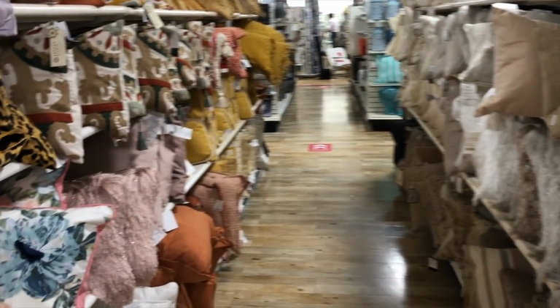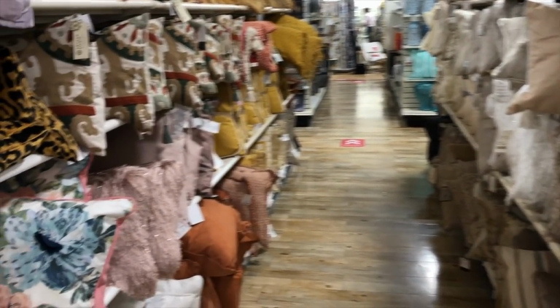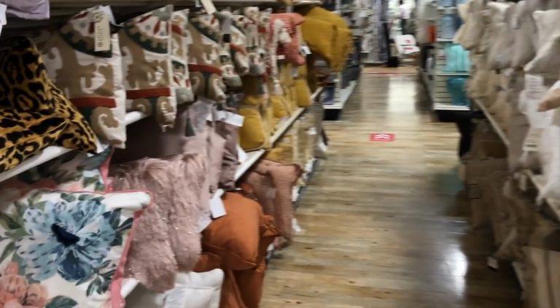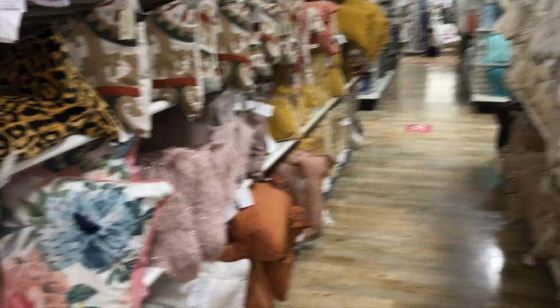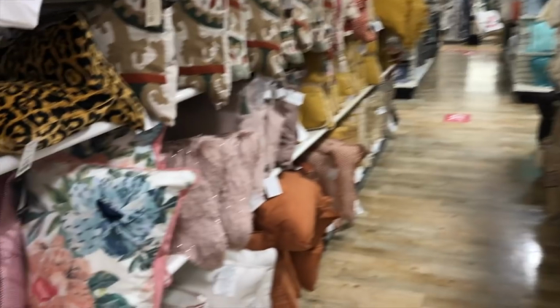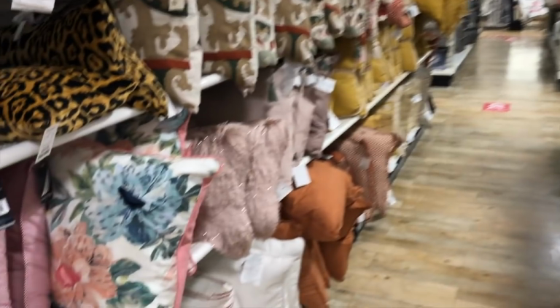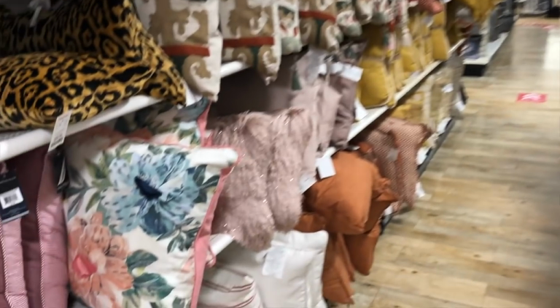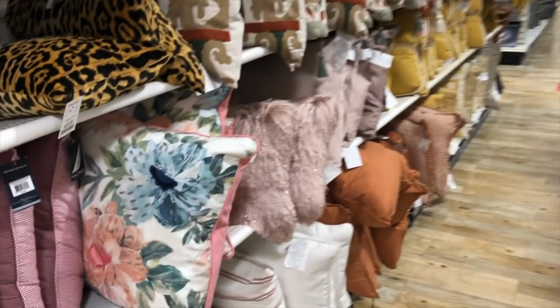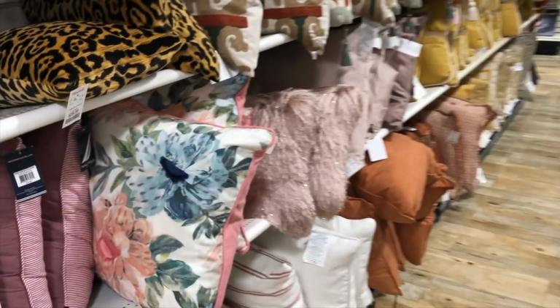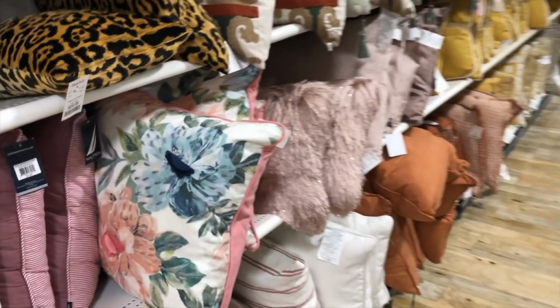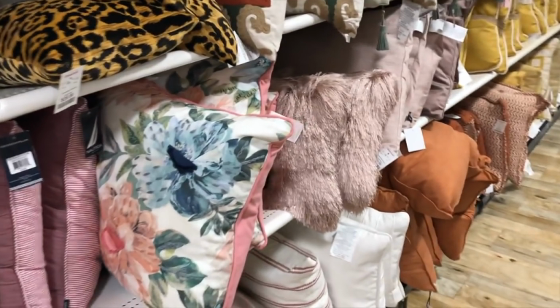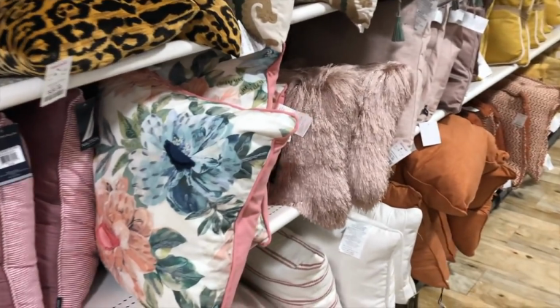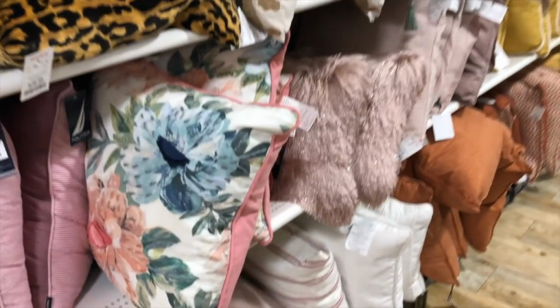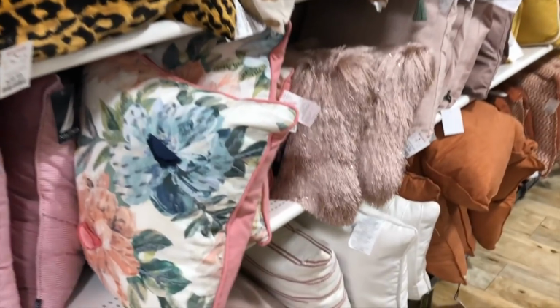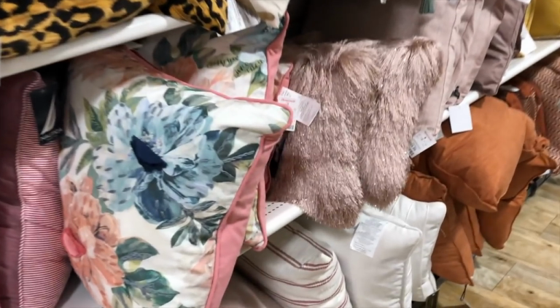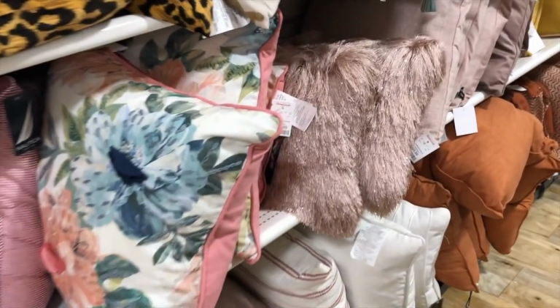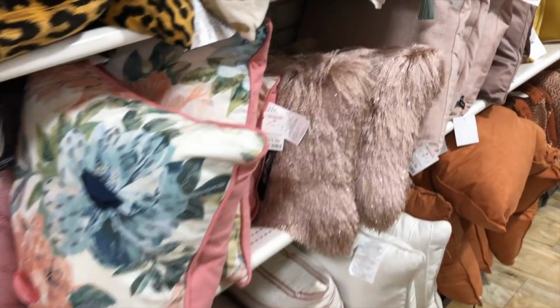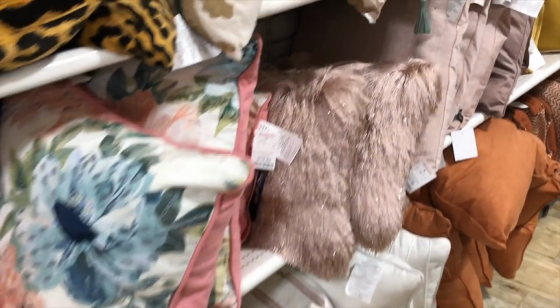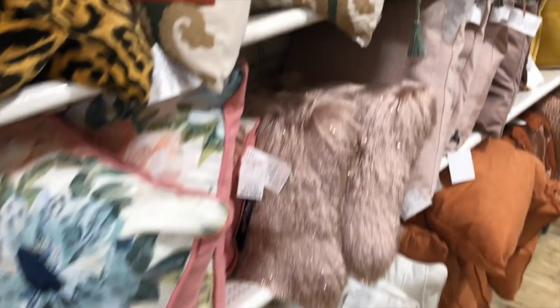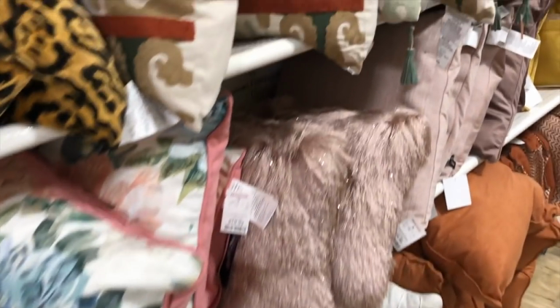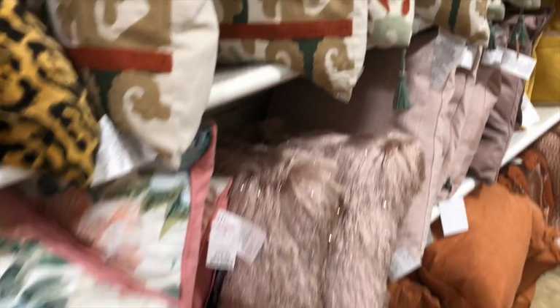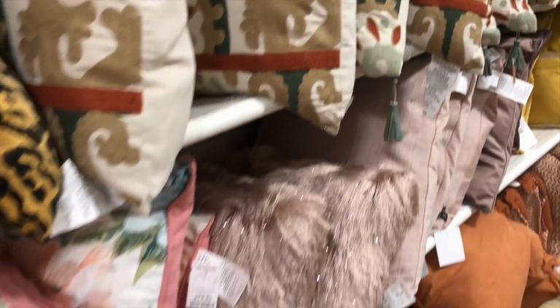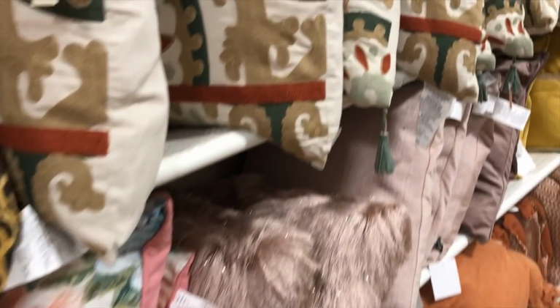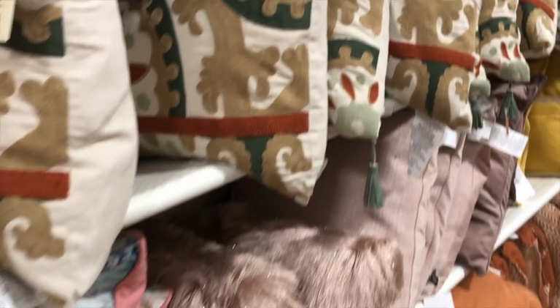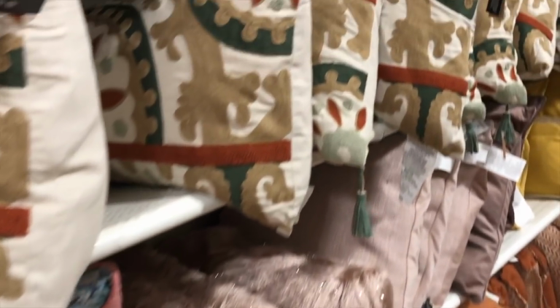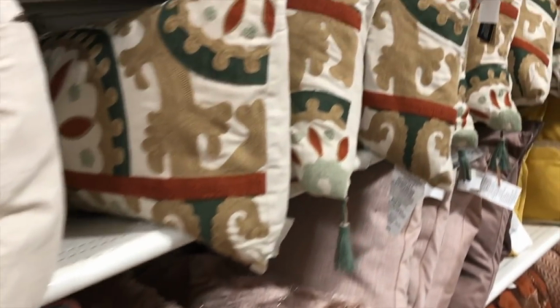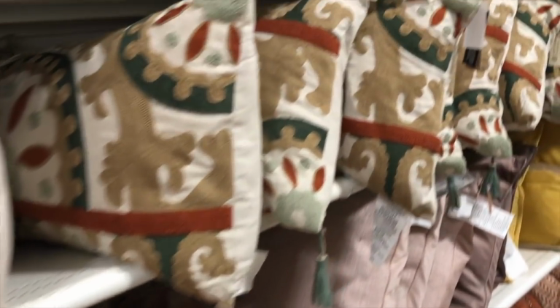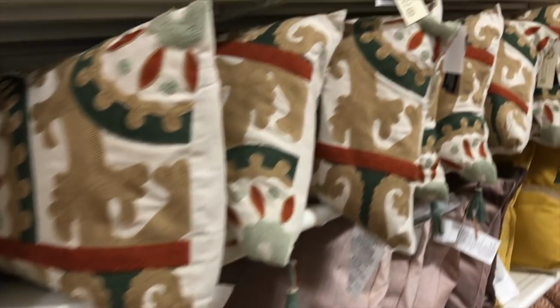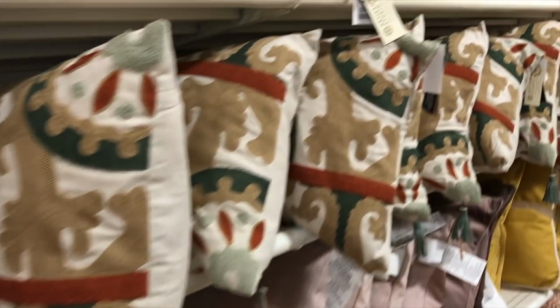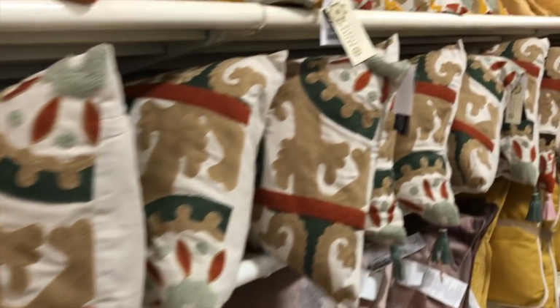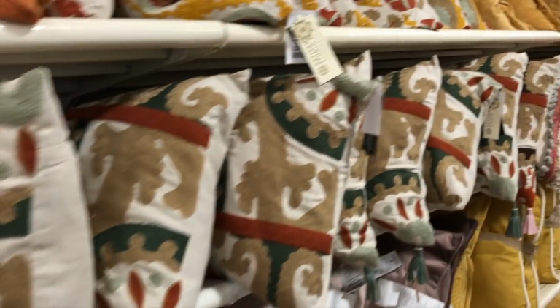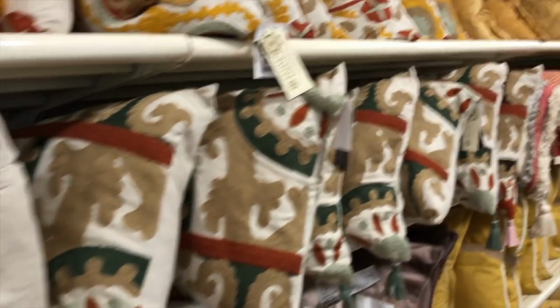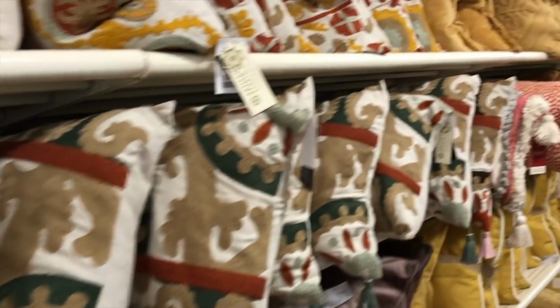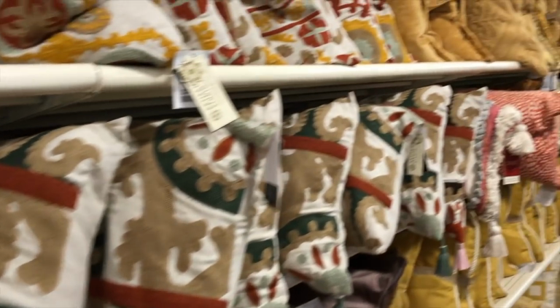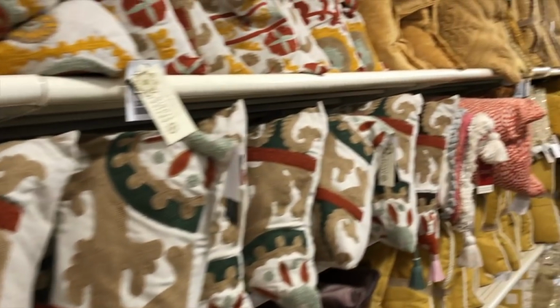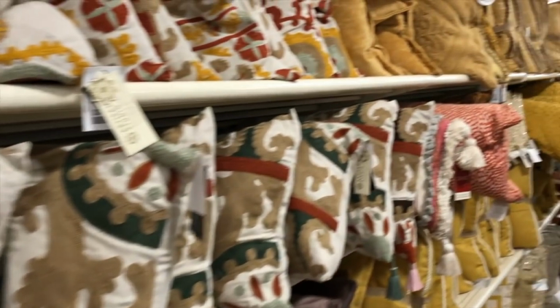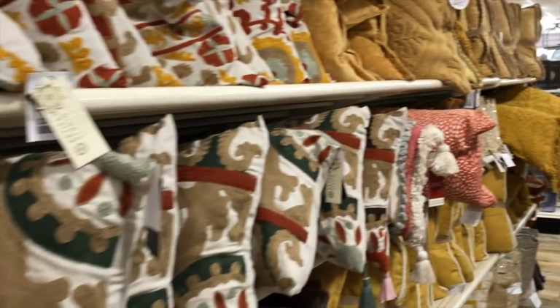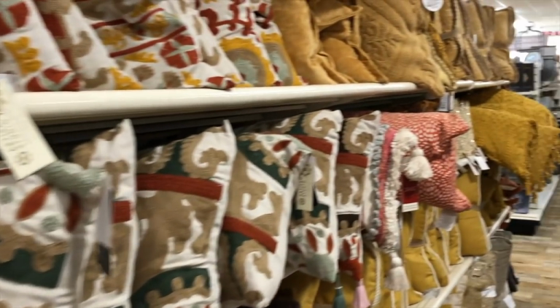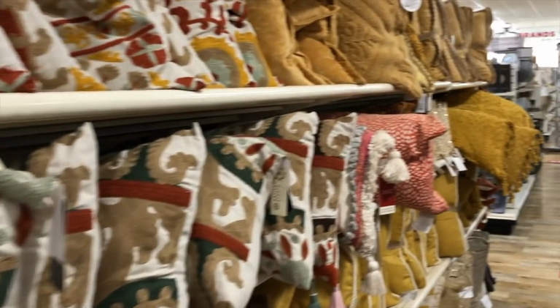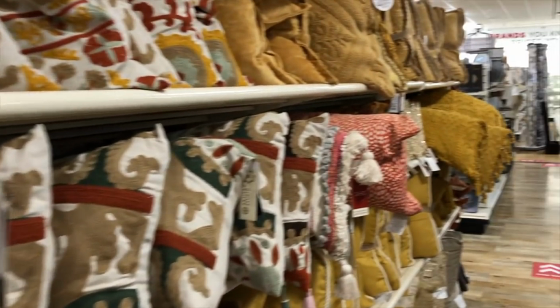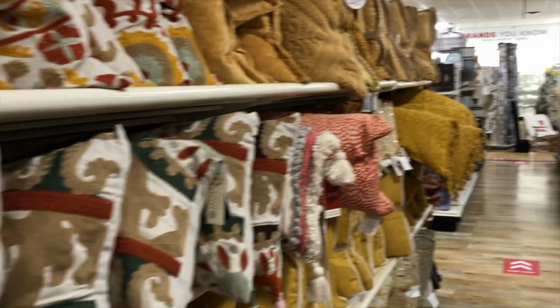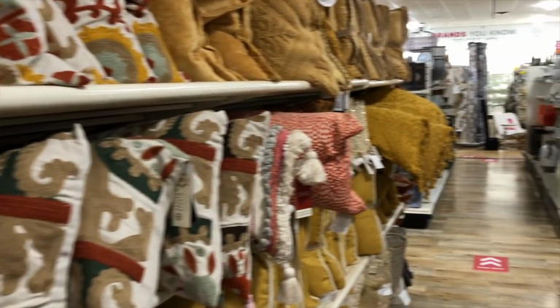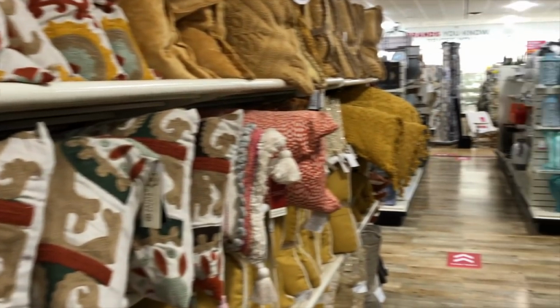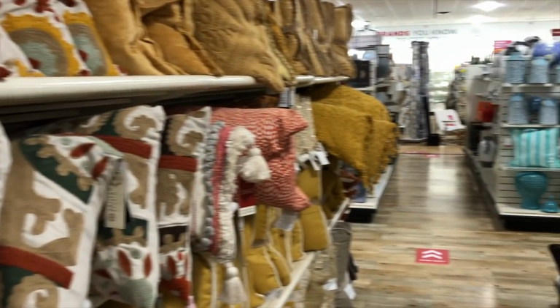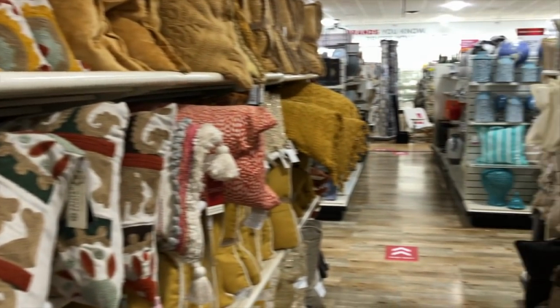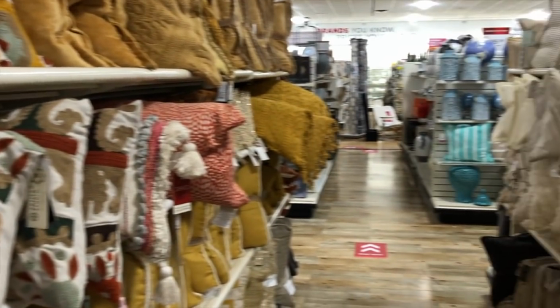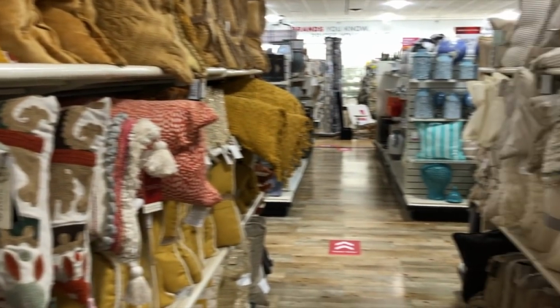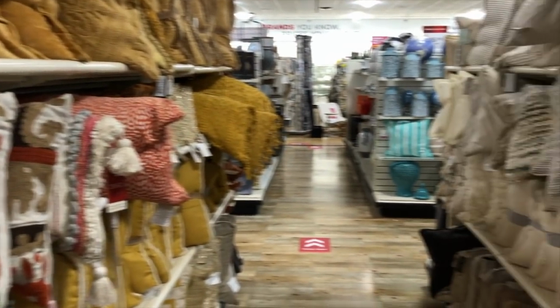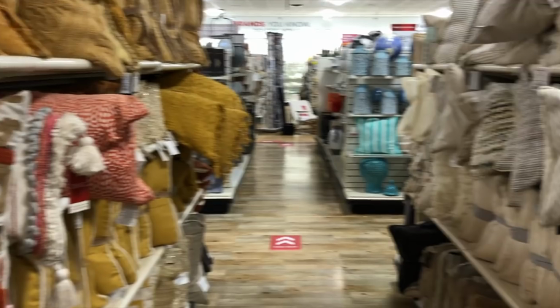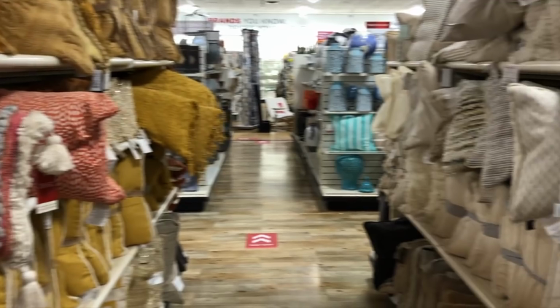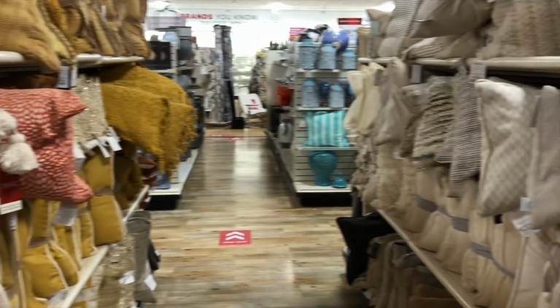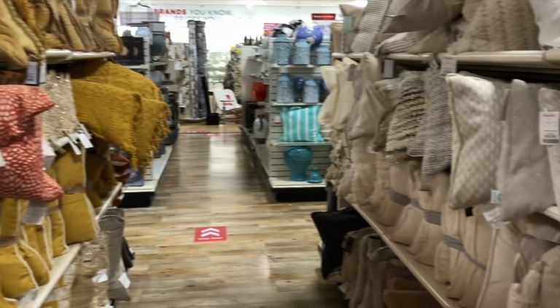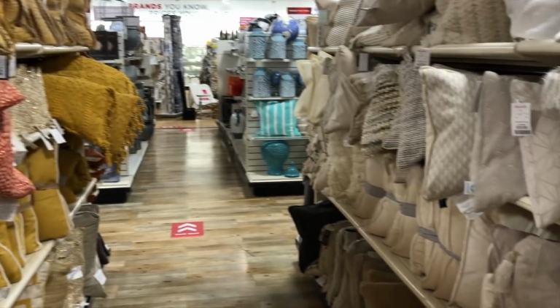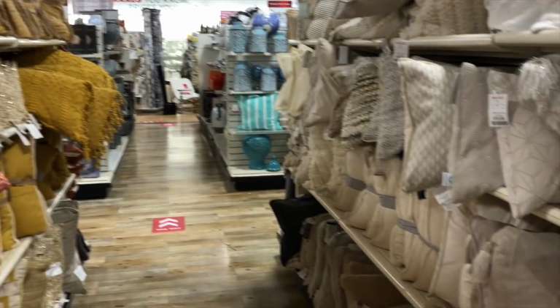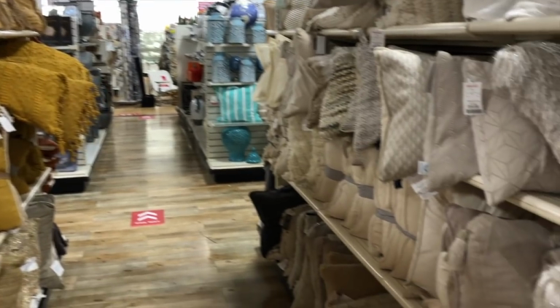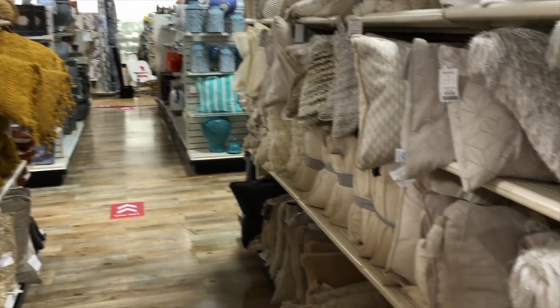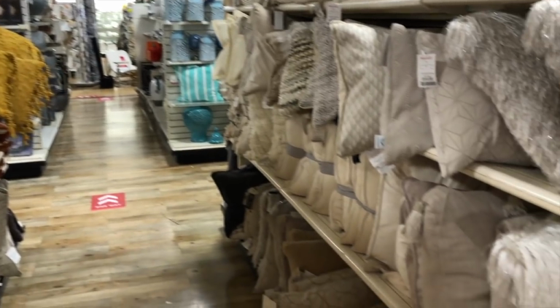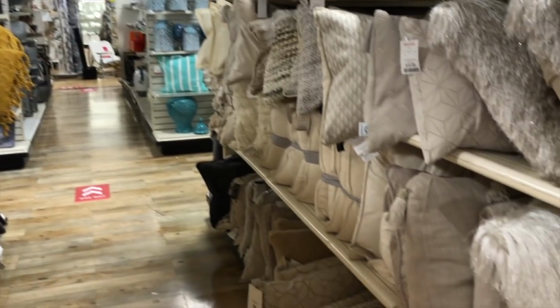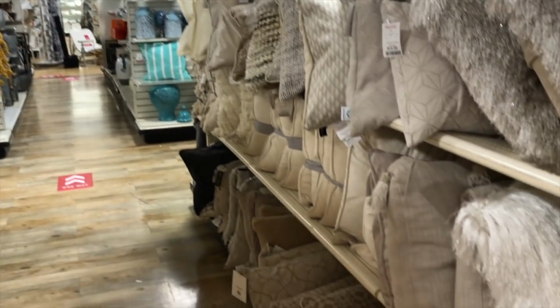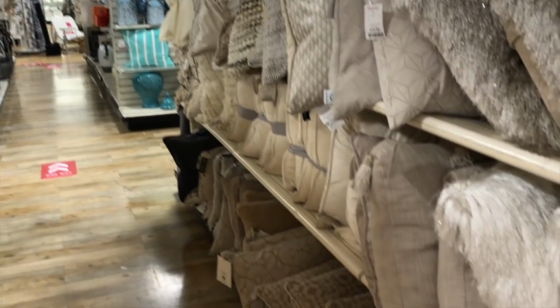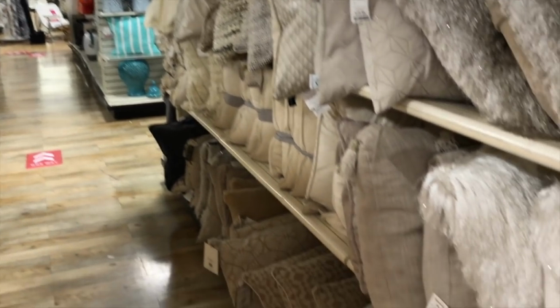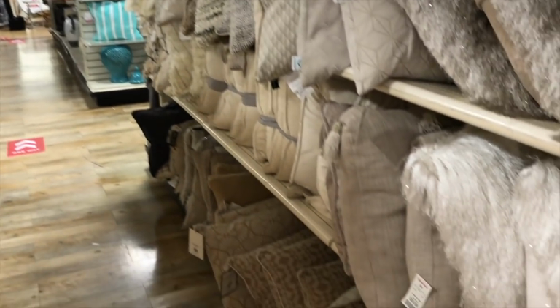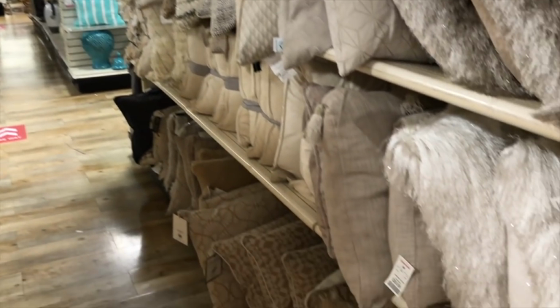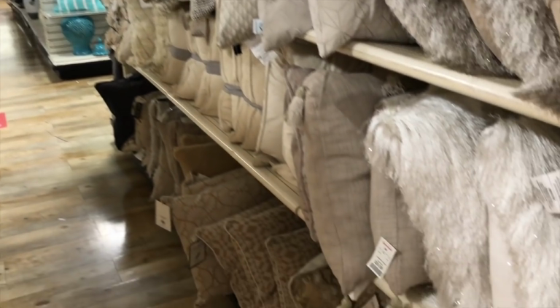The pillow section was overflowing with various shades of yellow, beige, burnt orange, and other fall-themed colors.